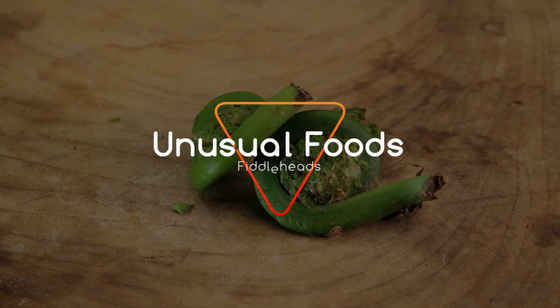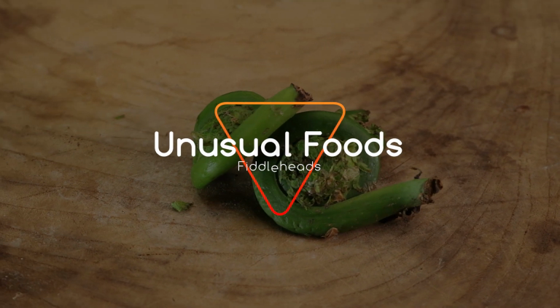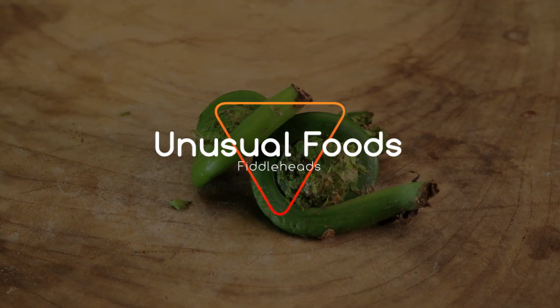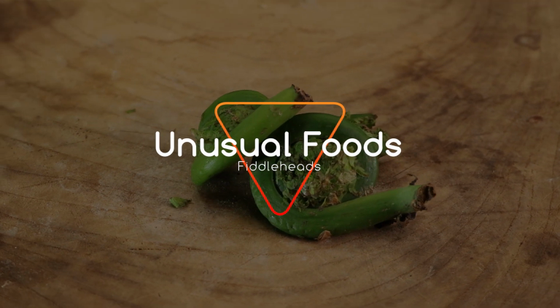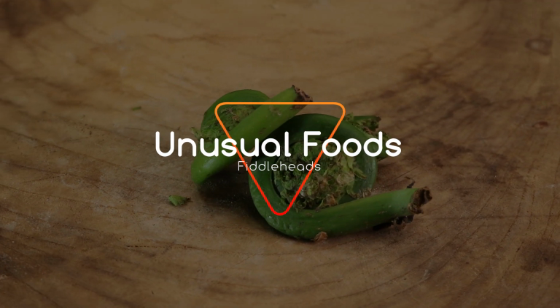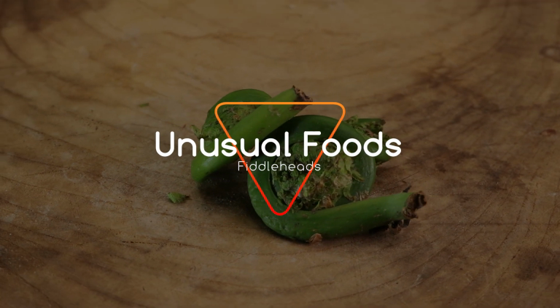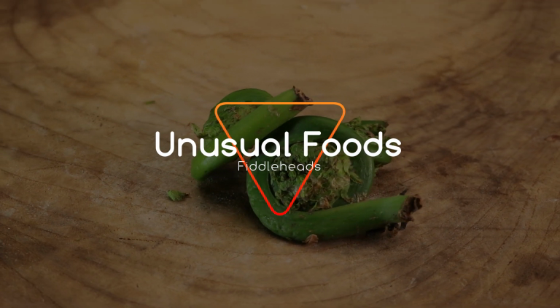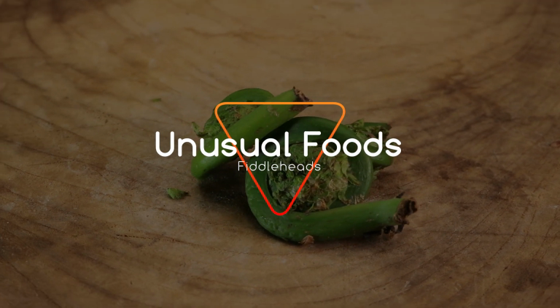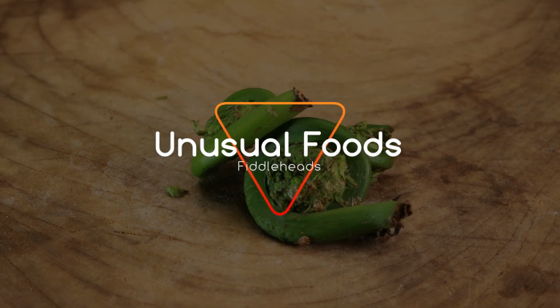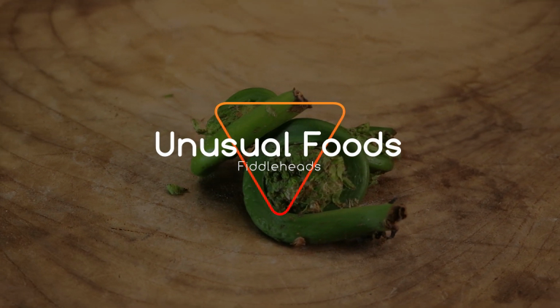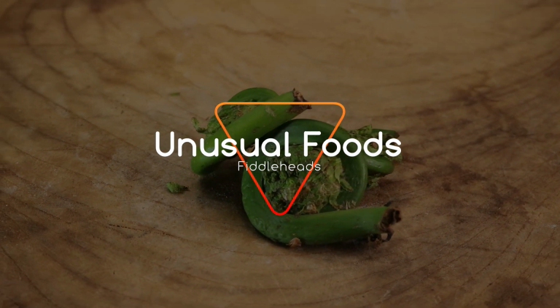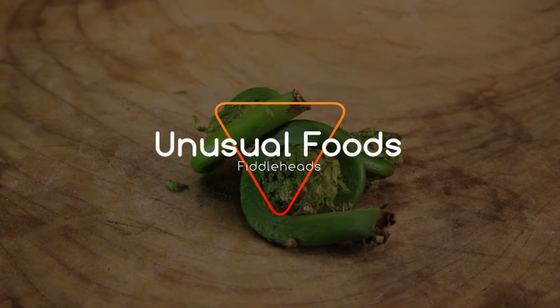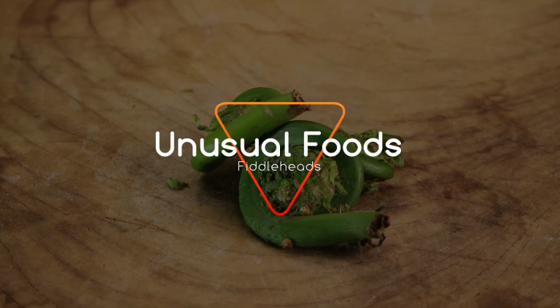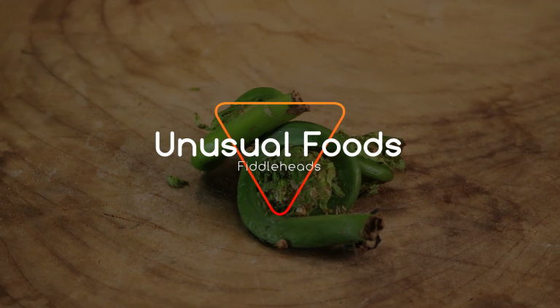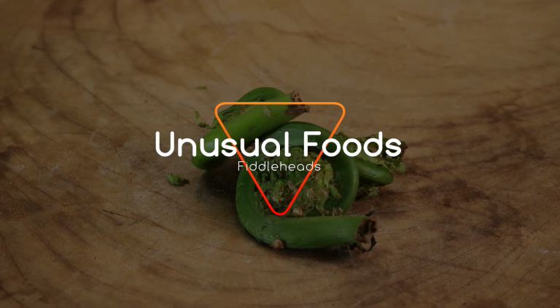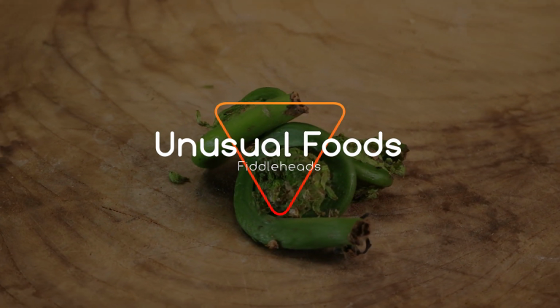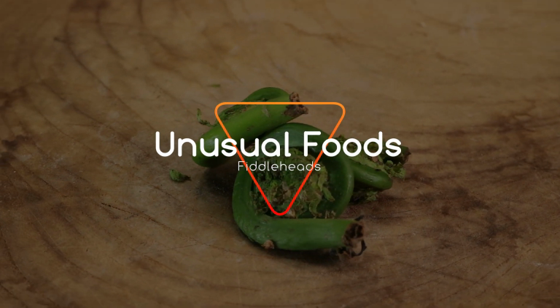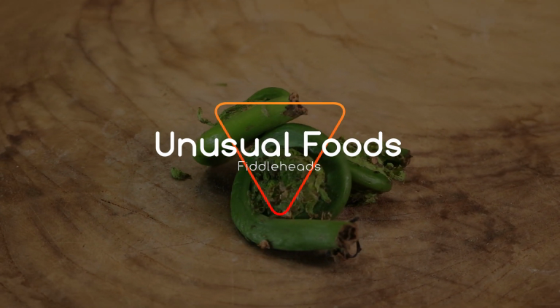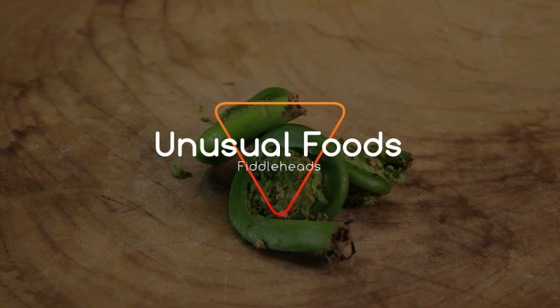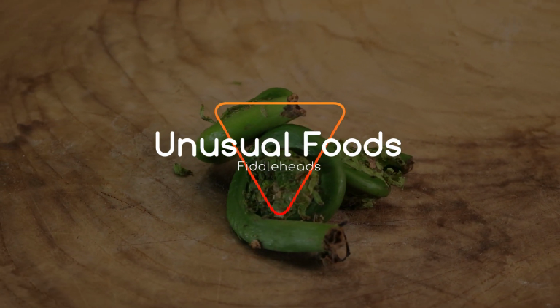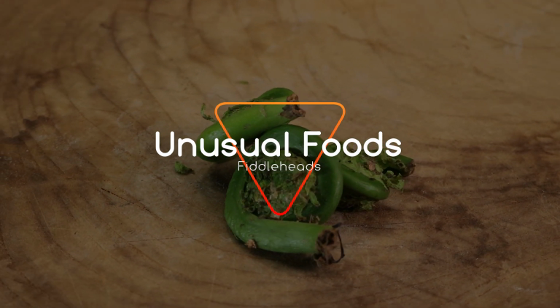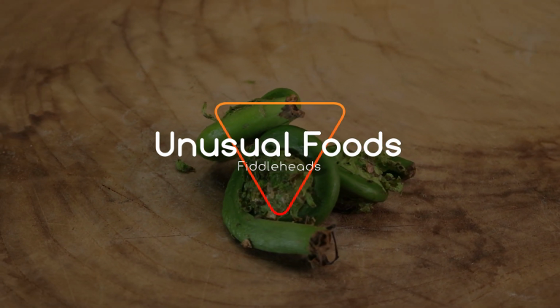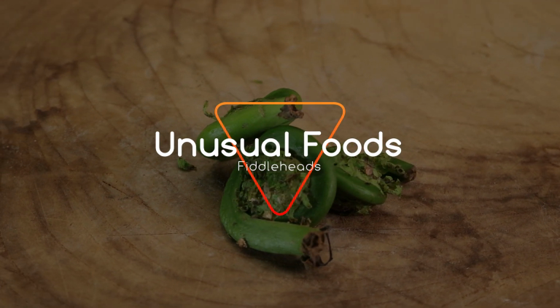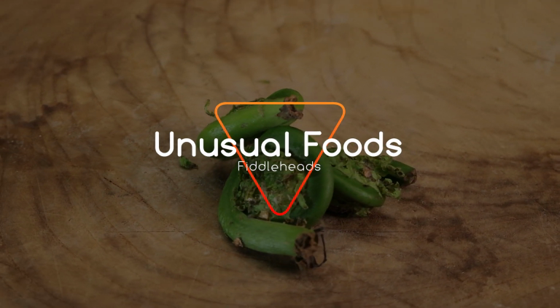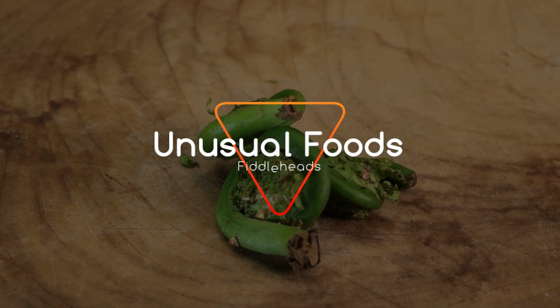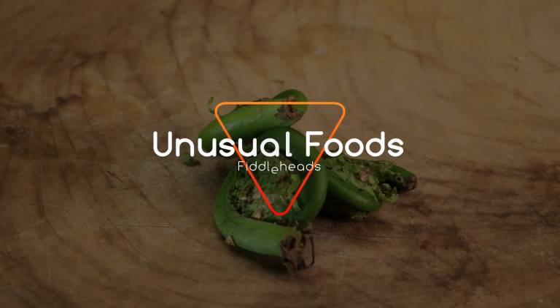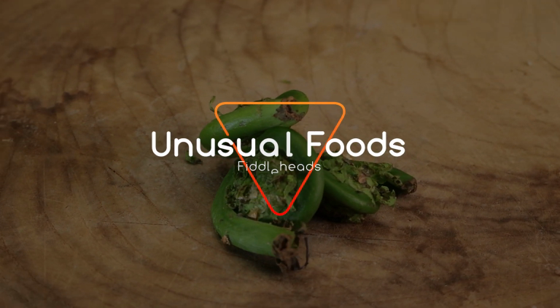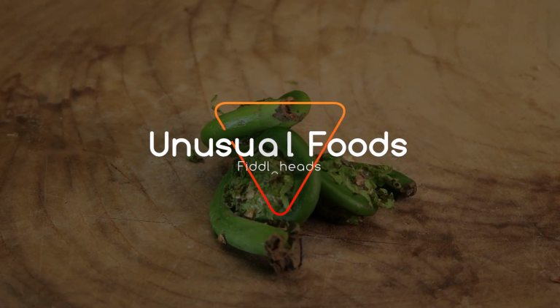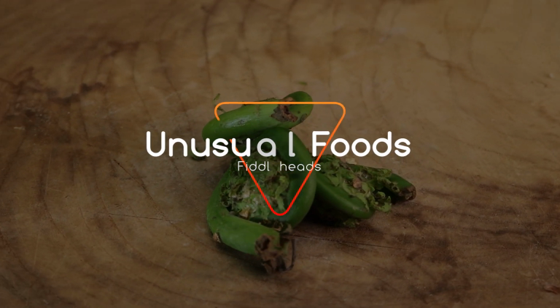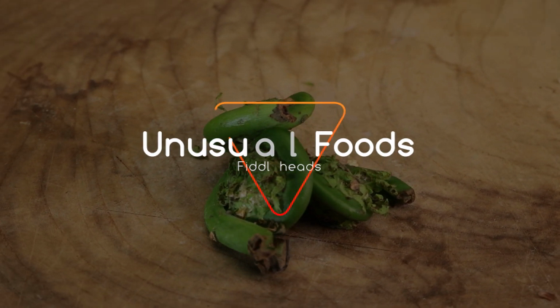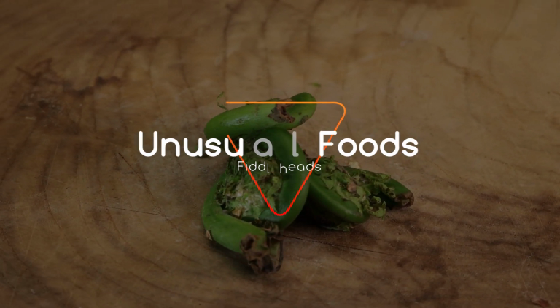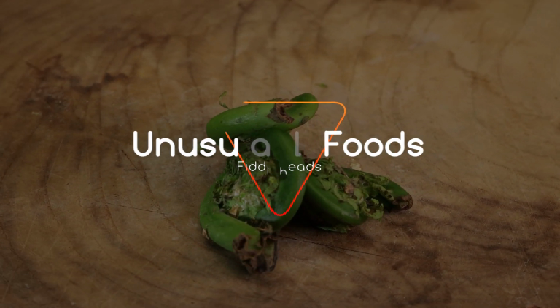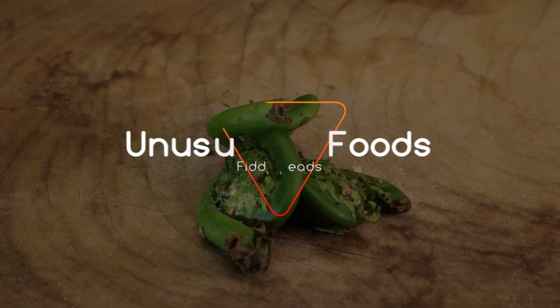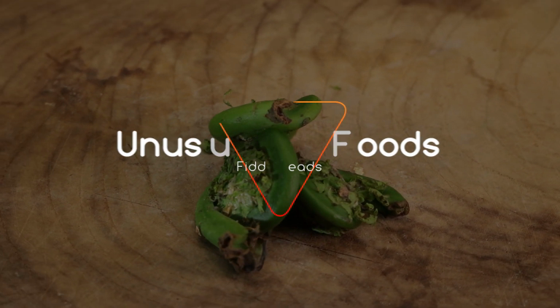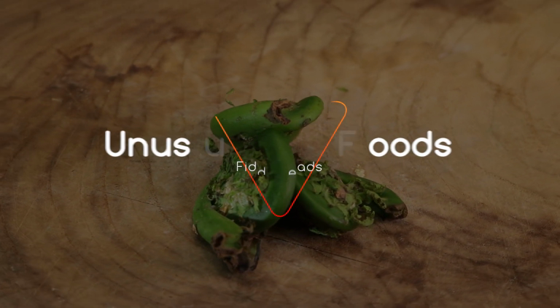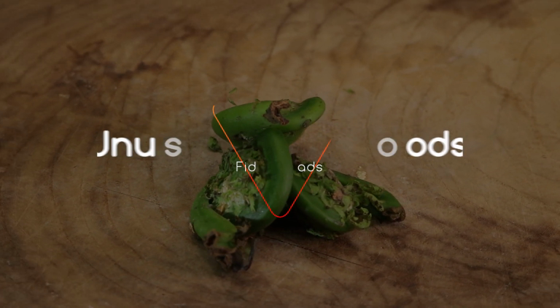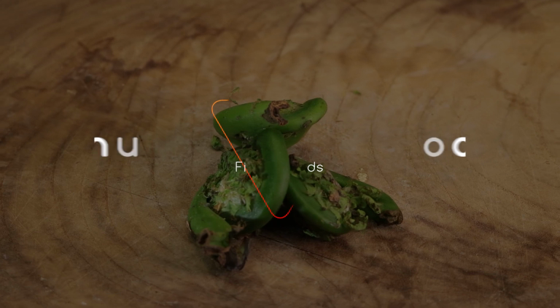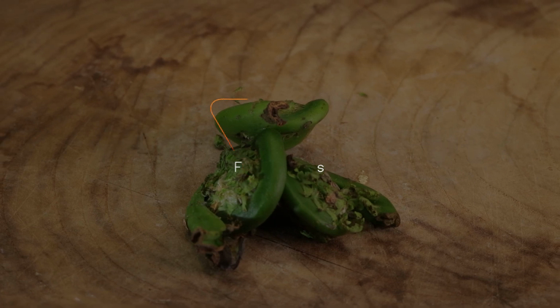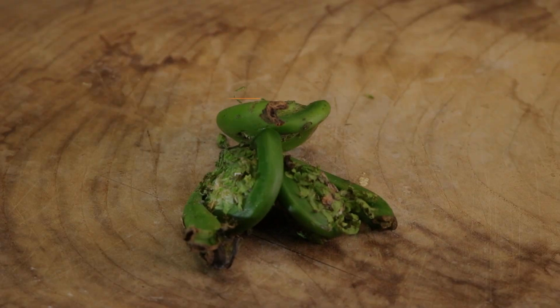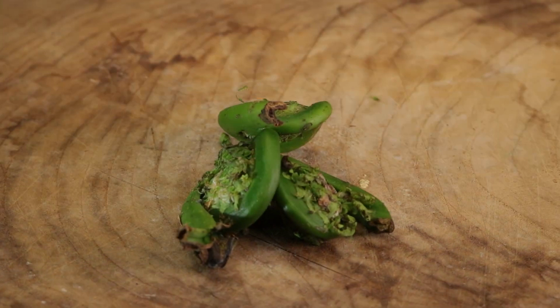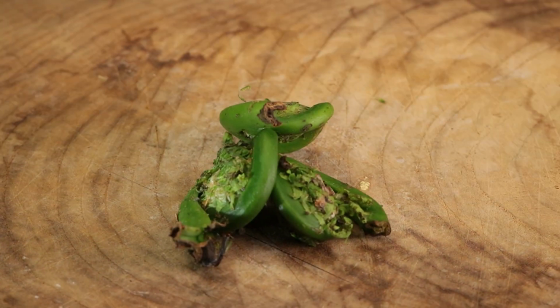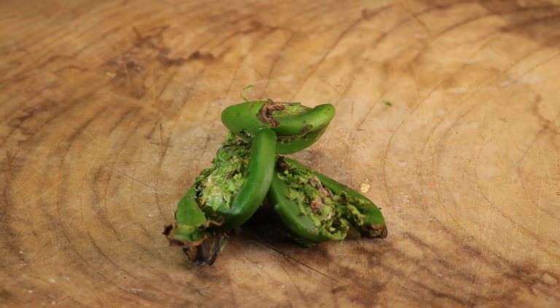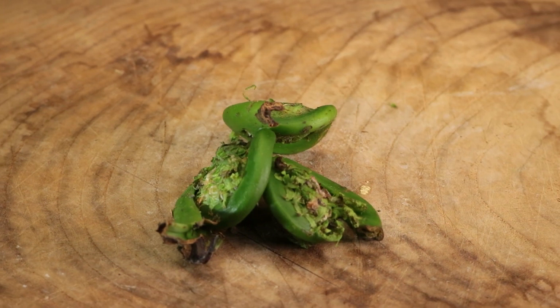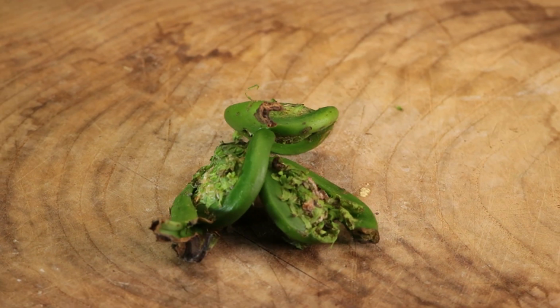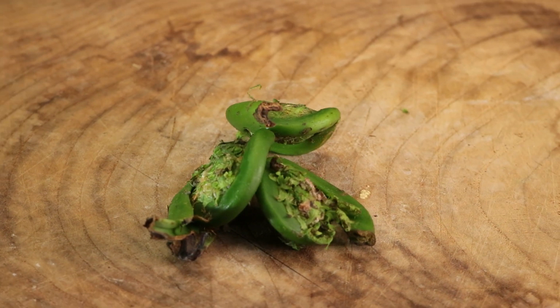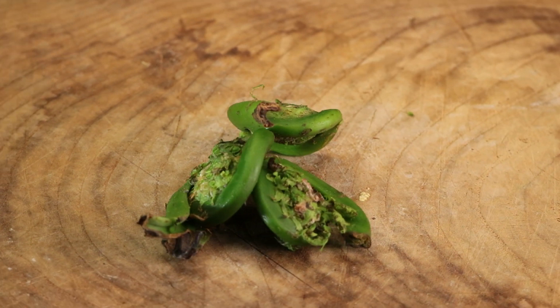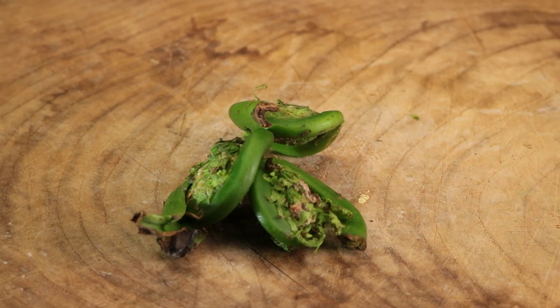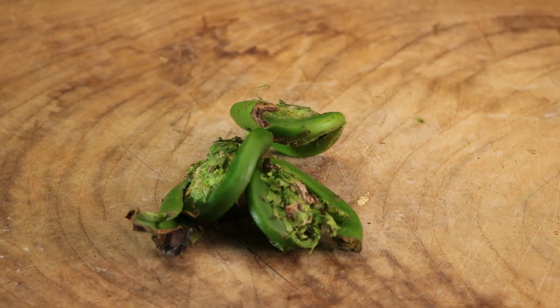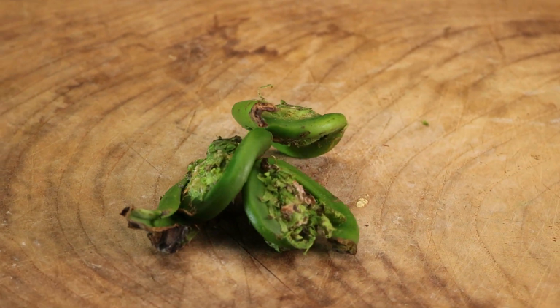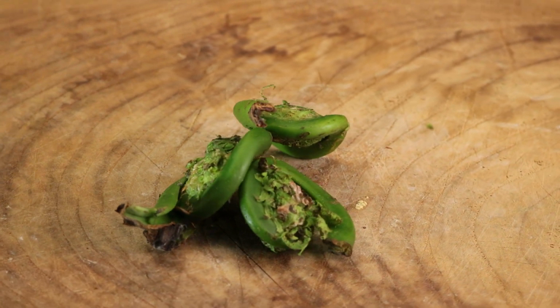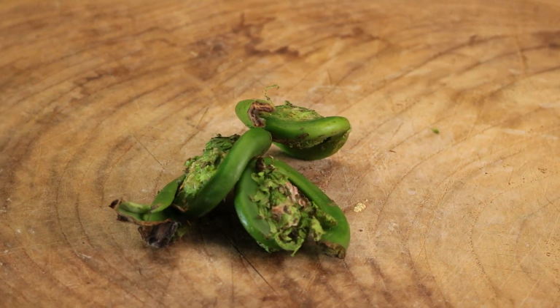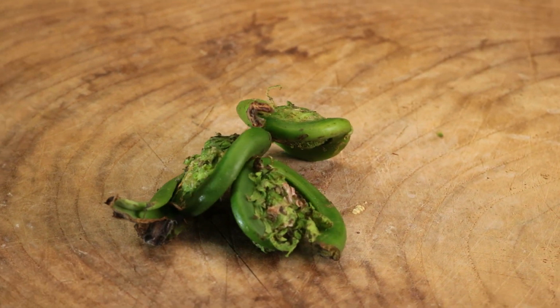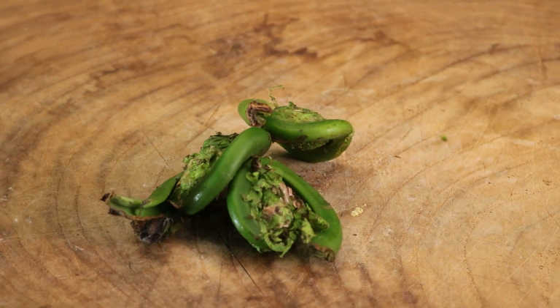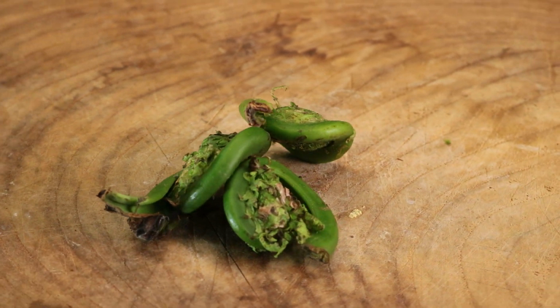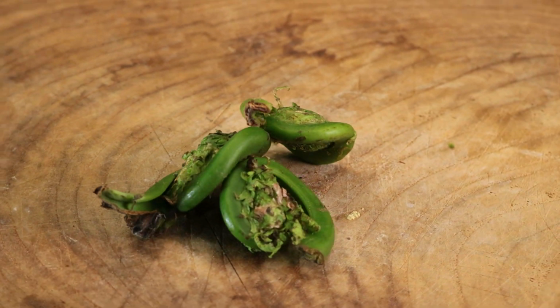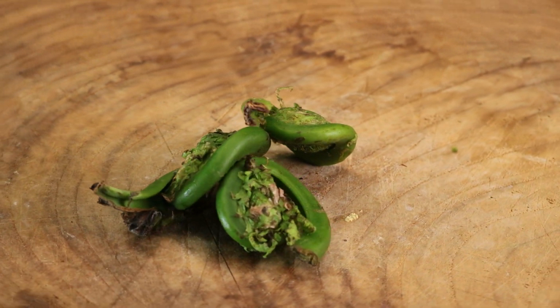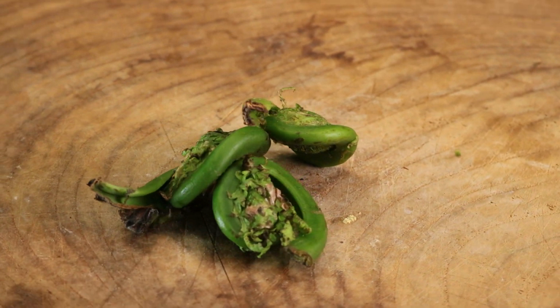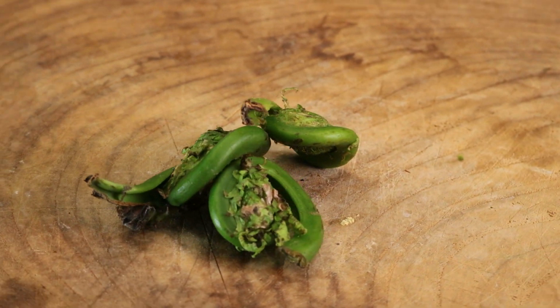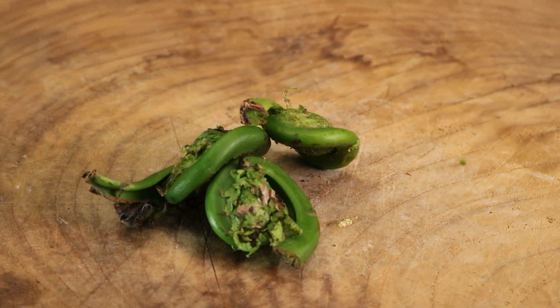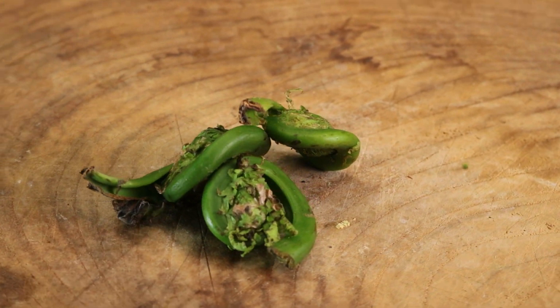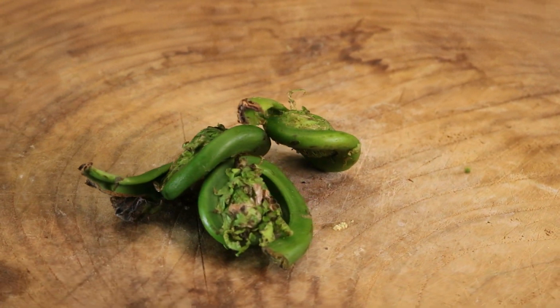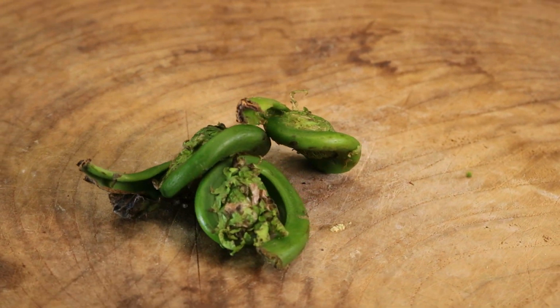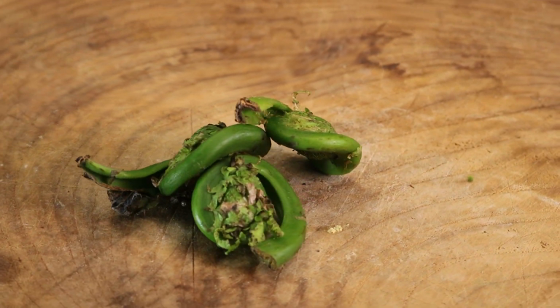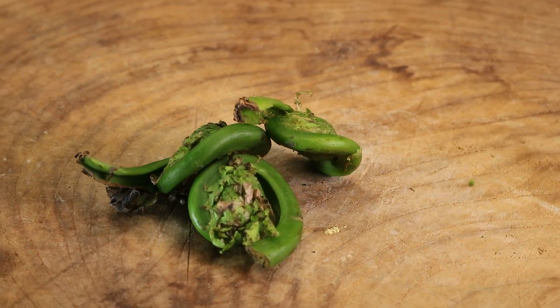Now fiddleheads, you'll see them all over the place. They're basically ferns, except they're the tiny little rolled up end of a fern when they start to grow.